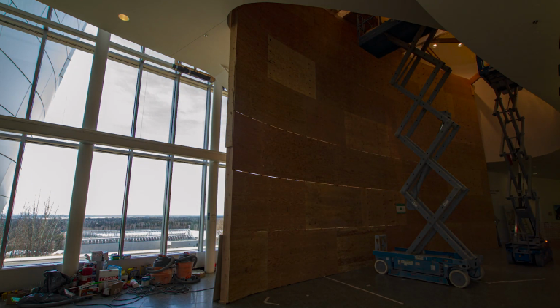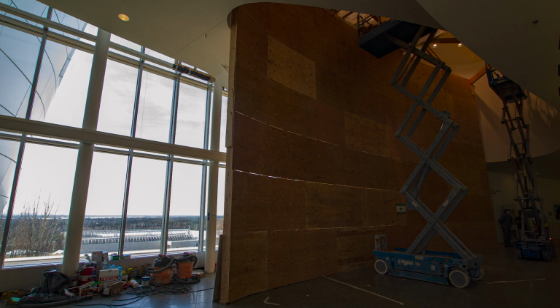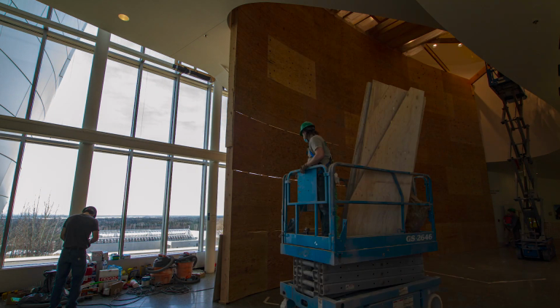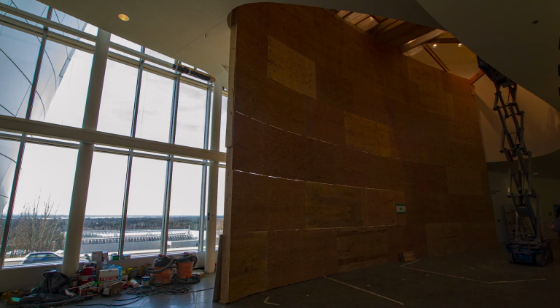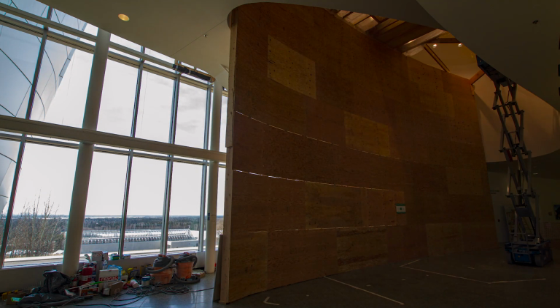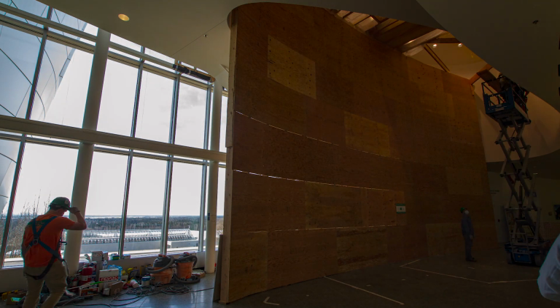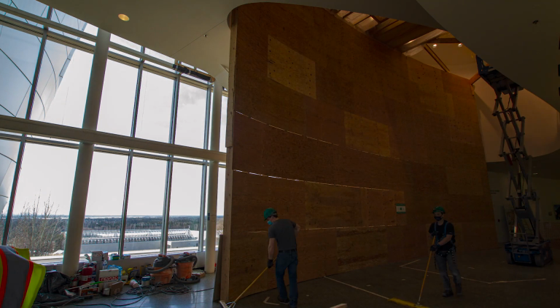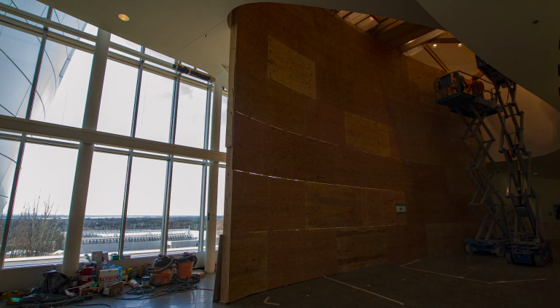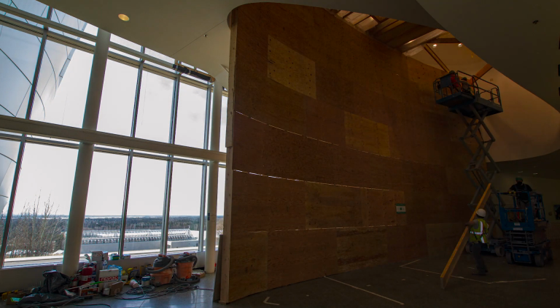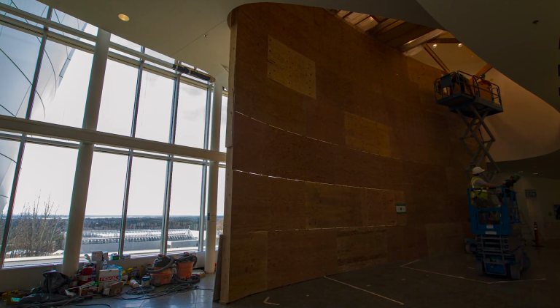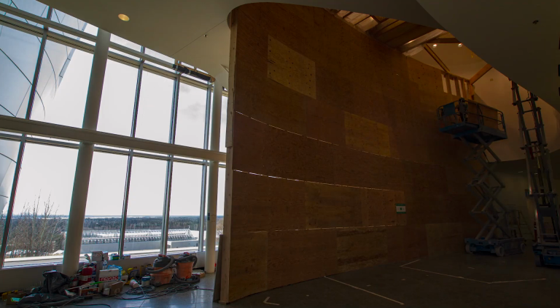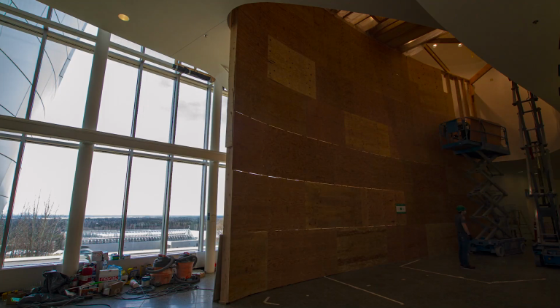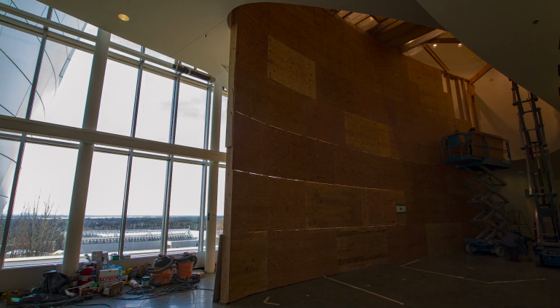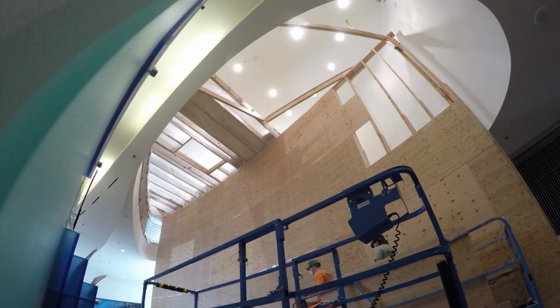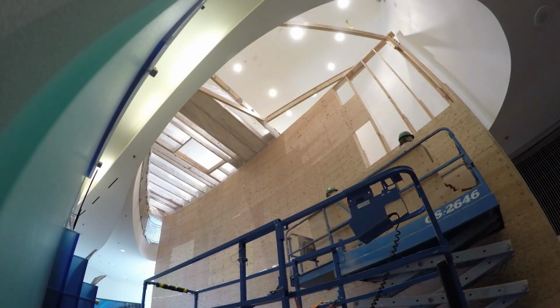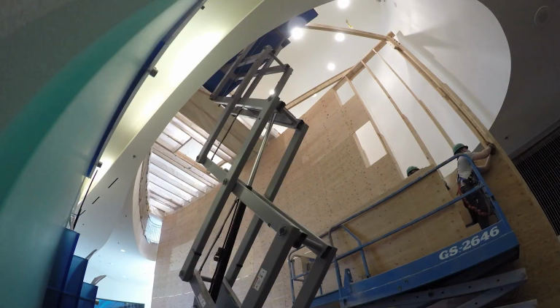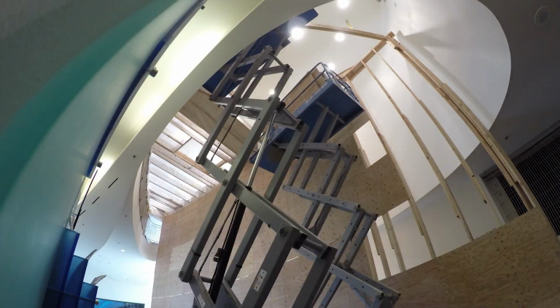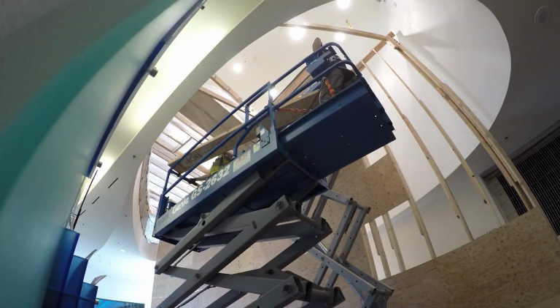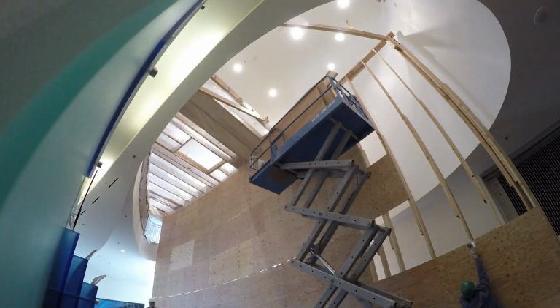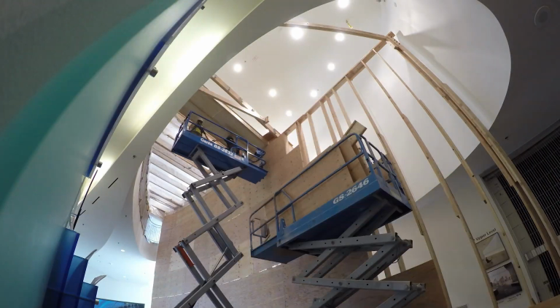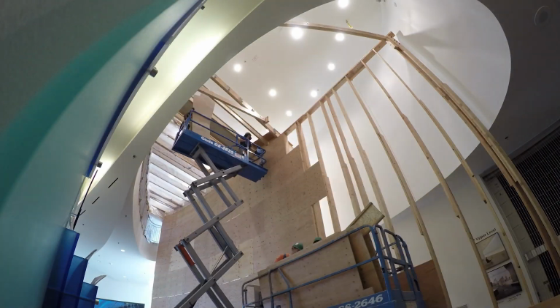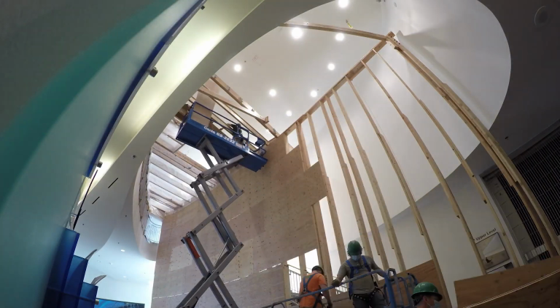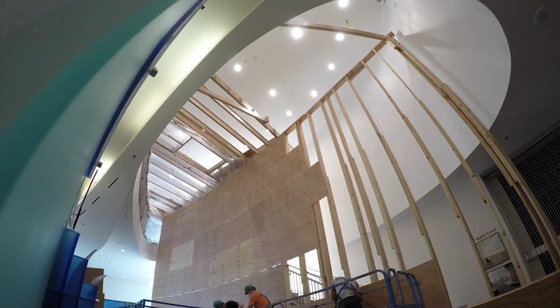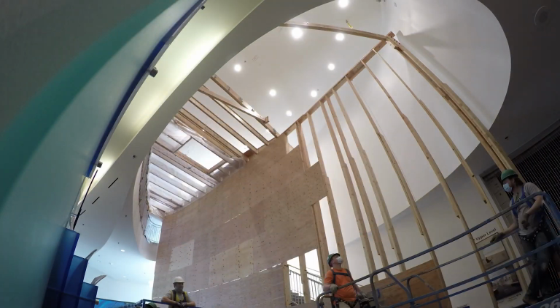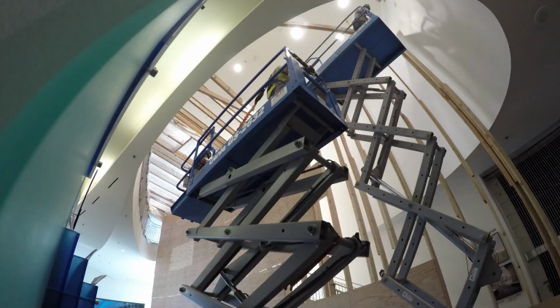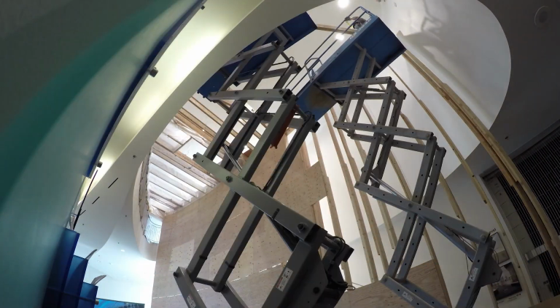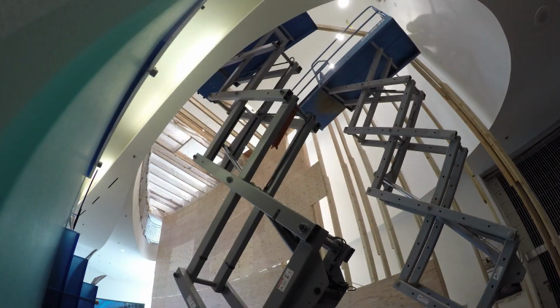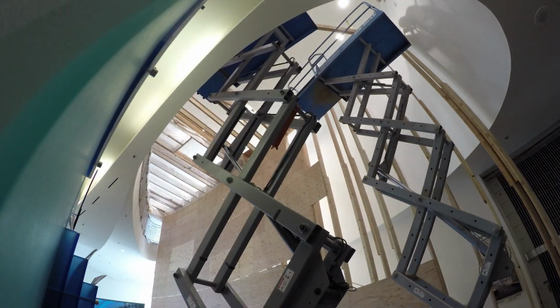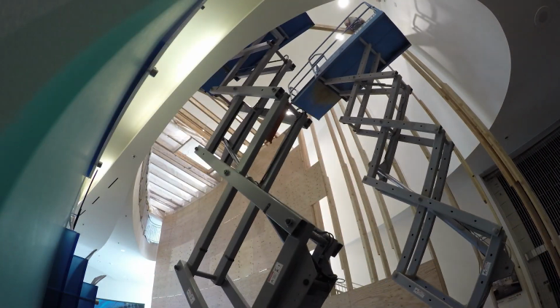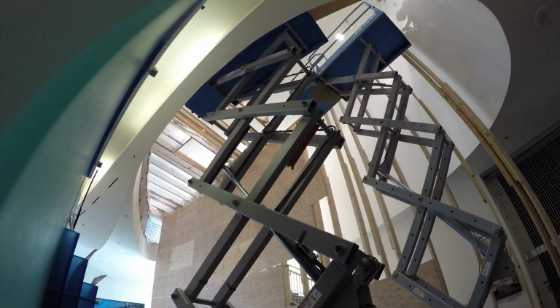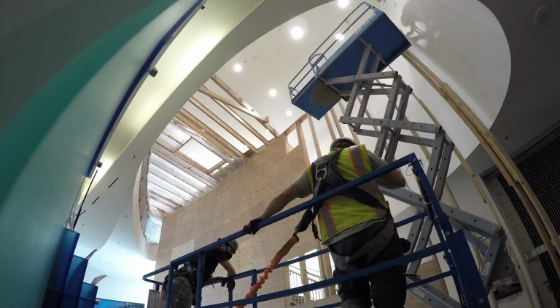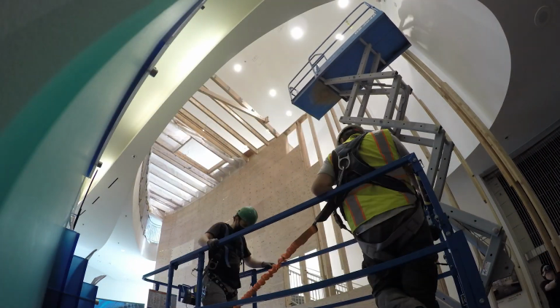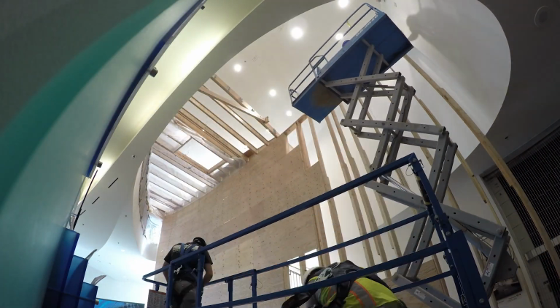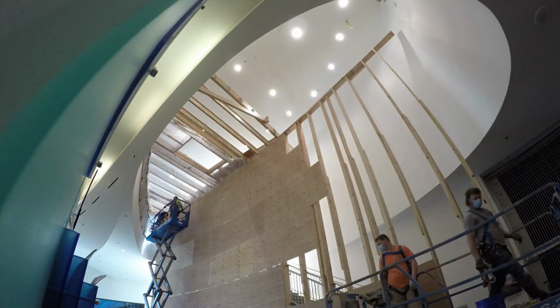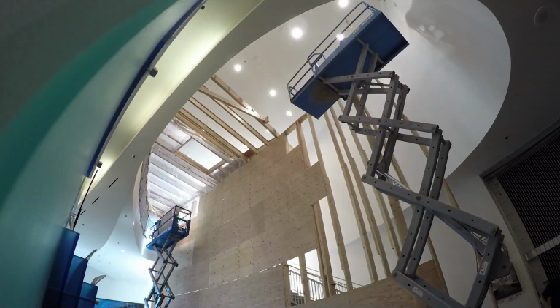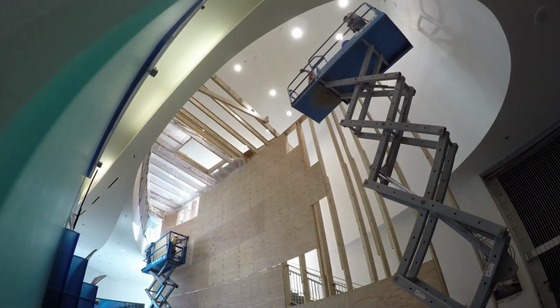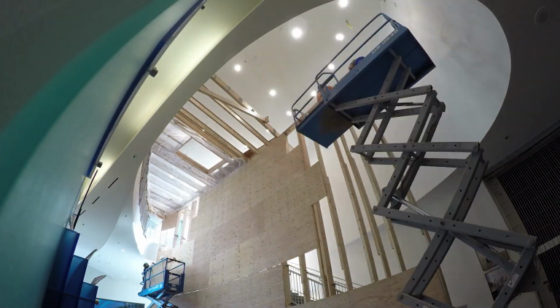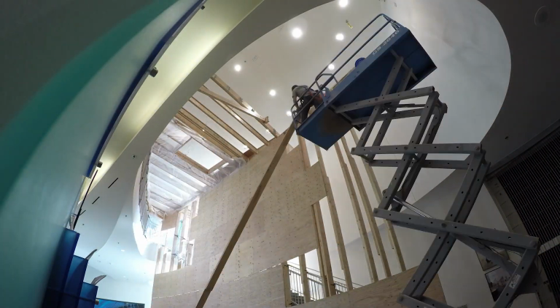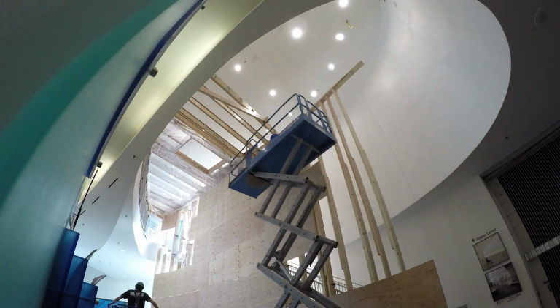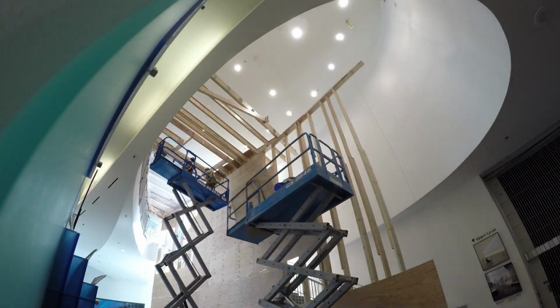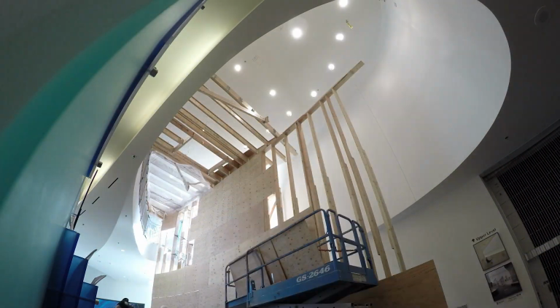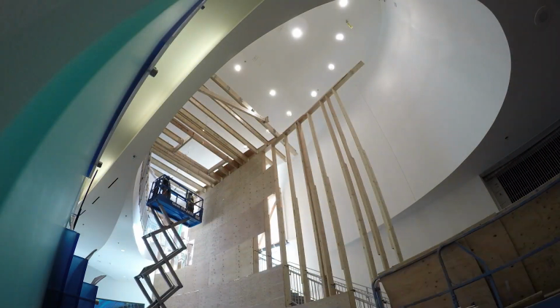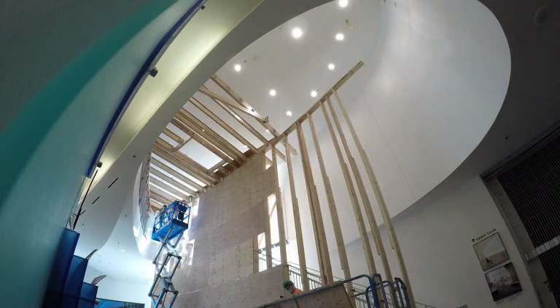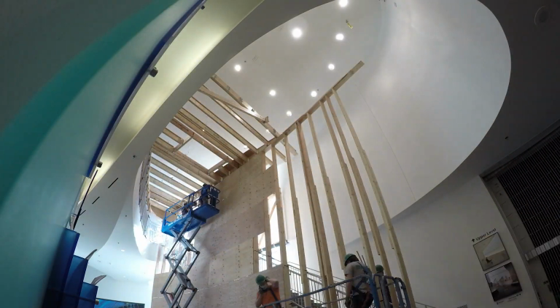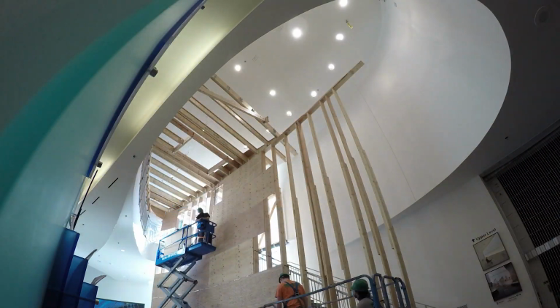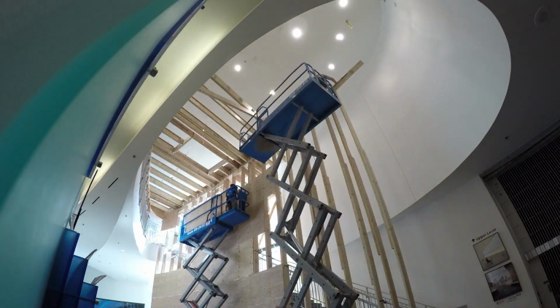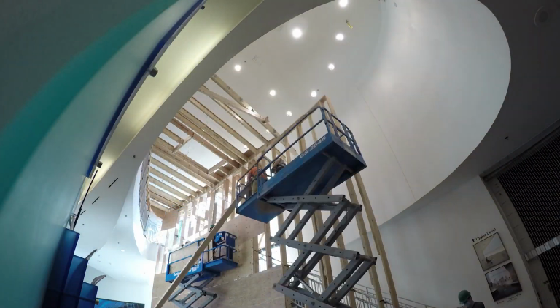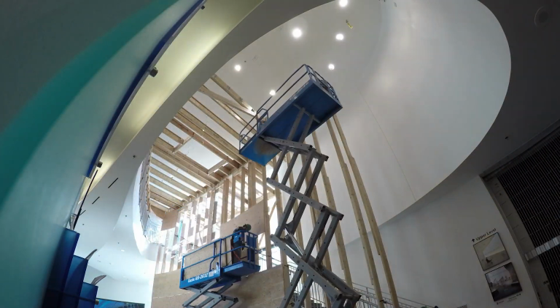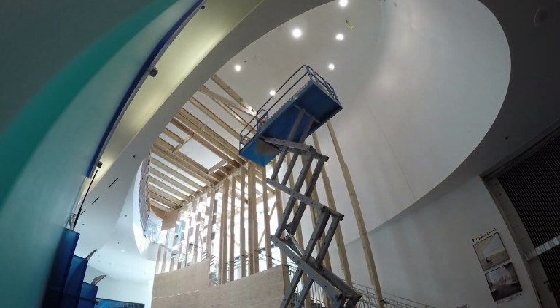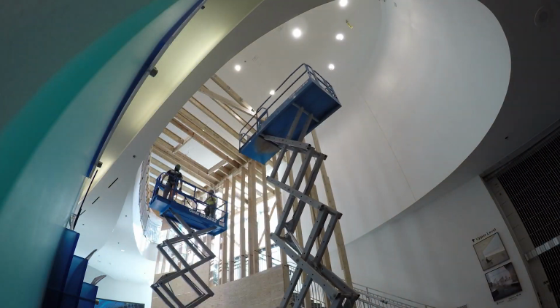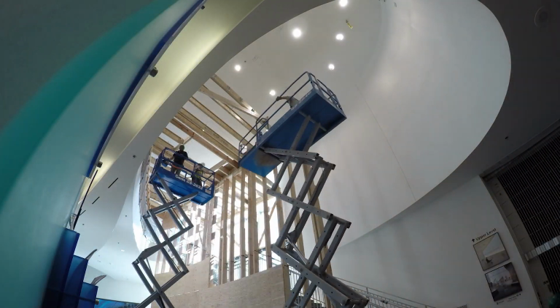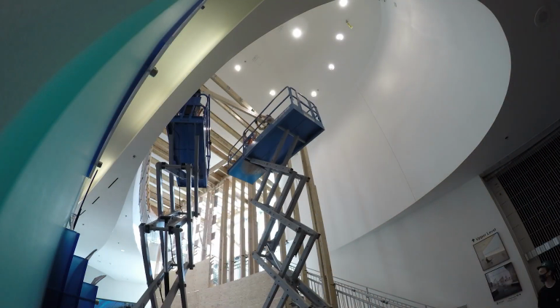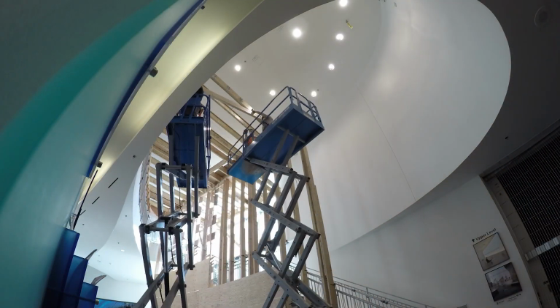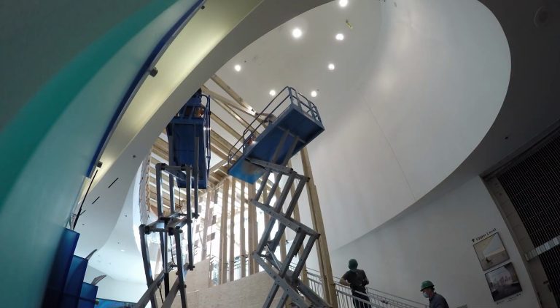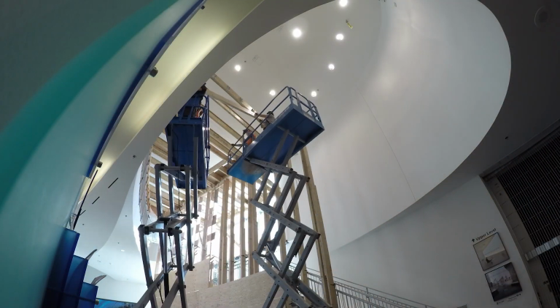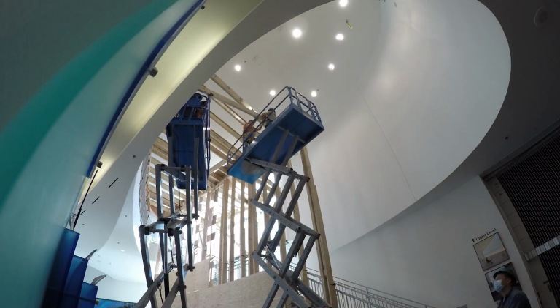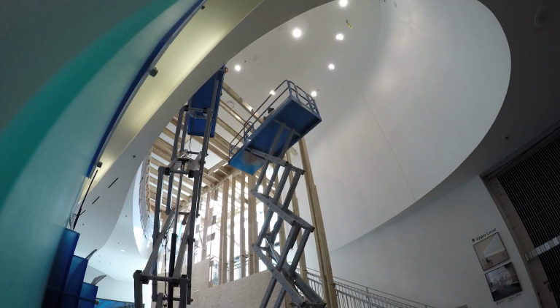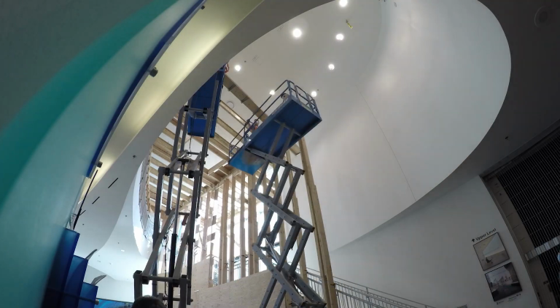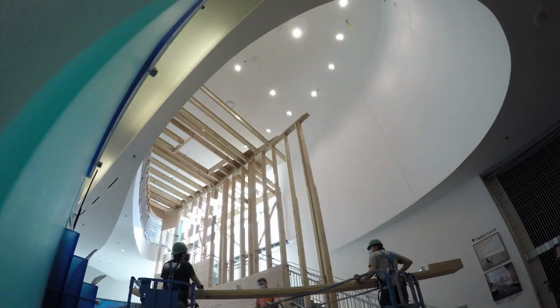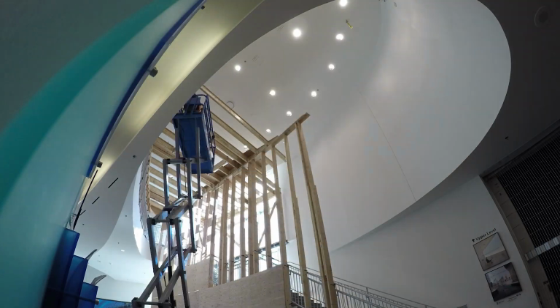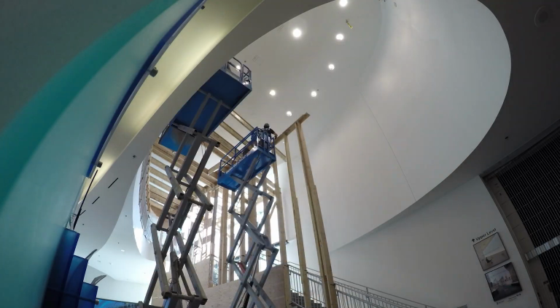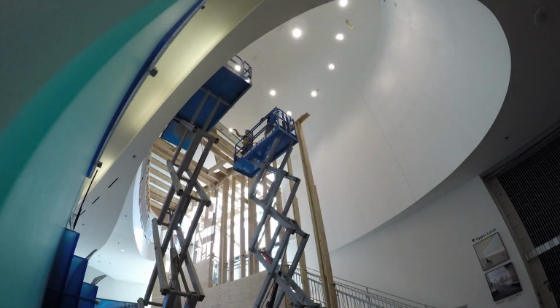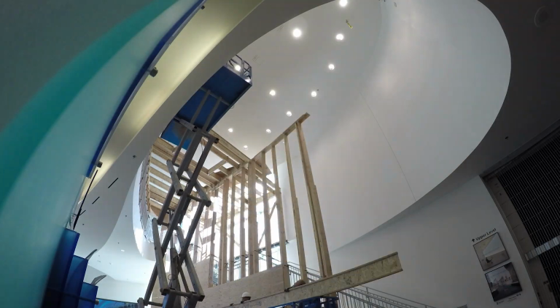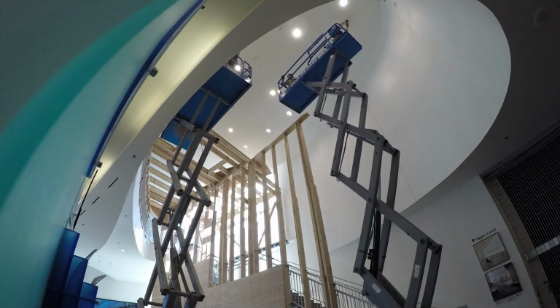After the engineered platform was removed, modifications were made to the handrail along the bridge to improve visitors' experience viewing the display.